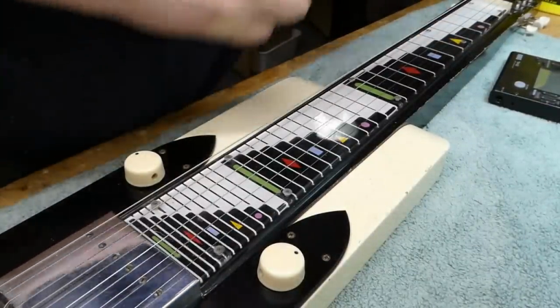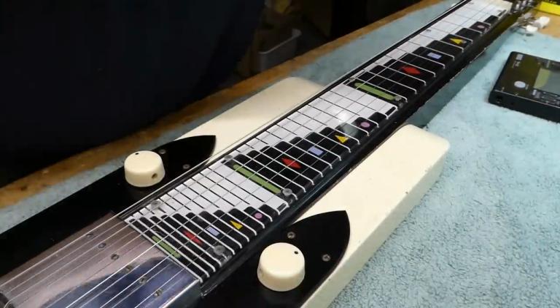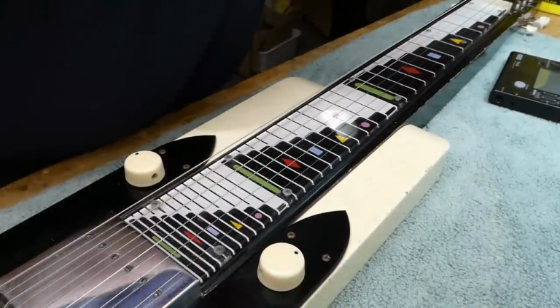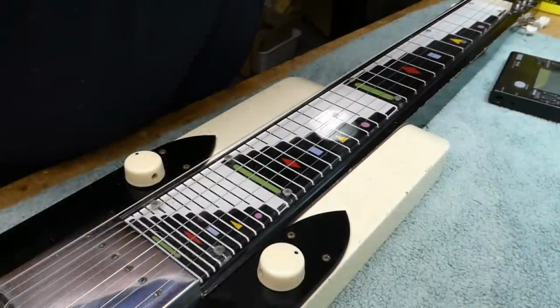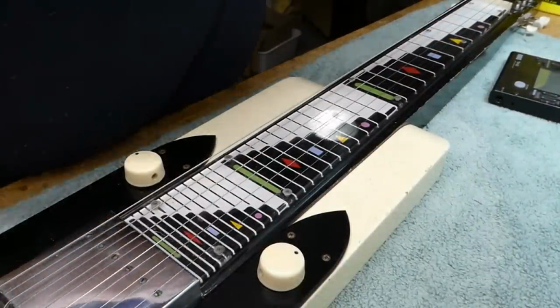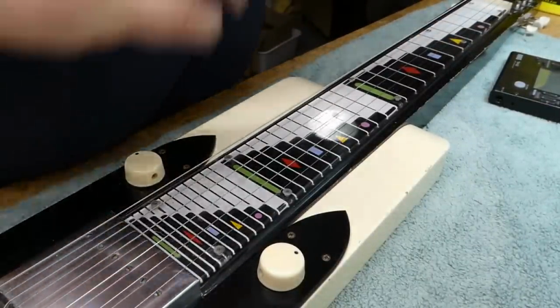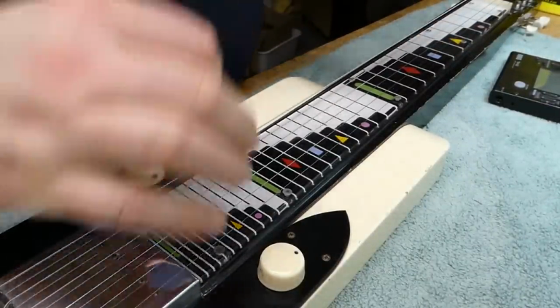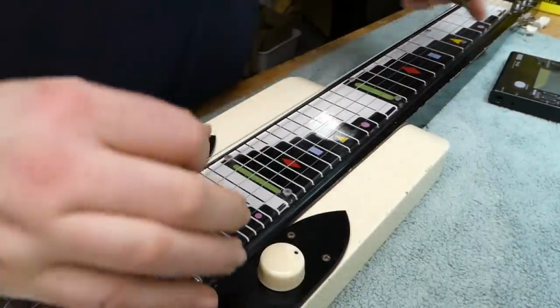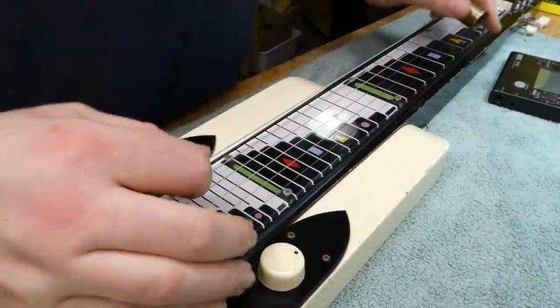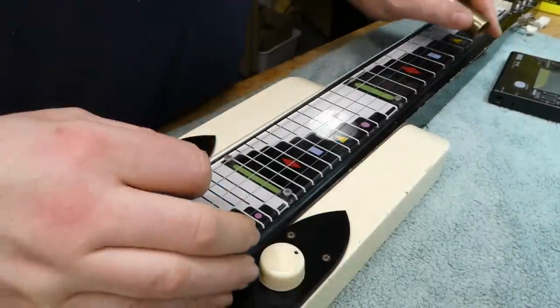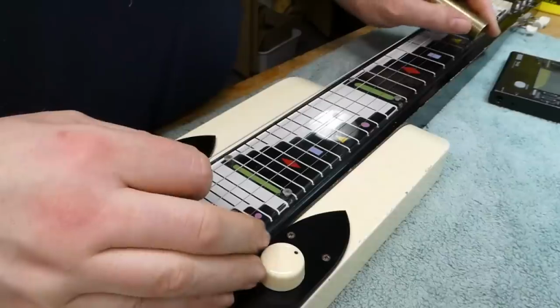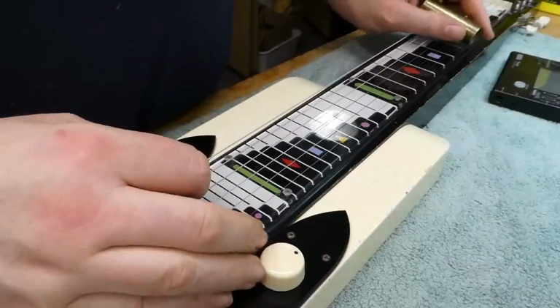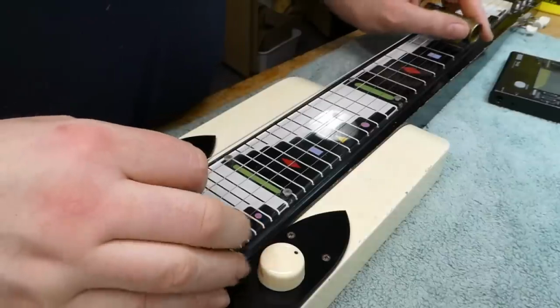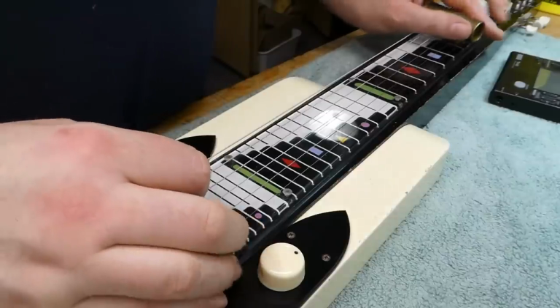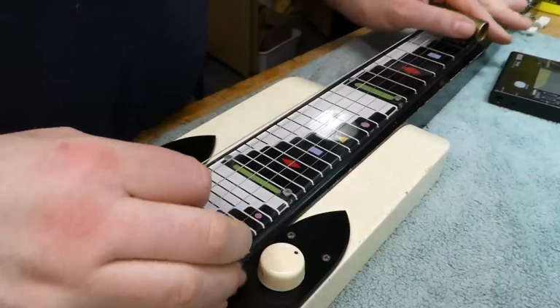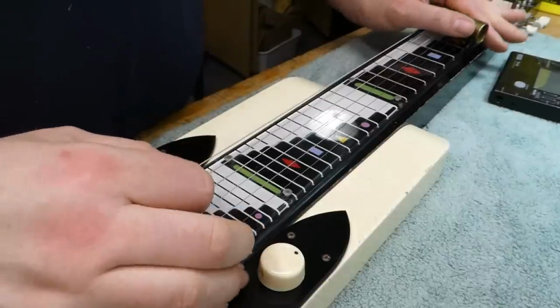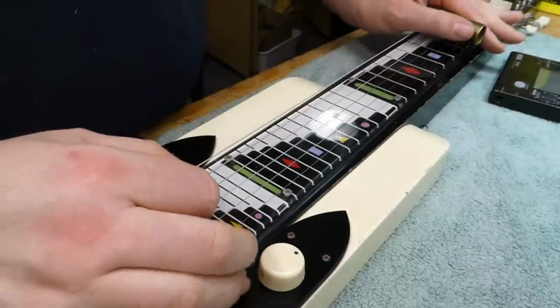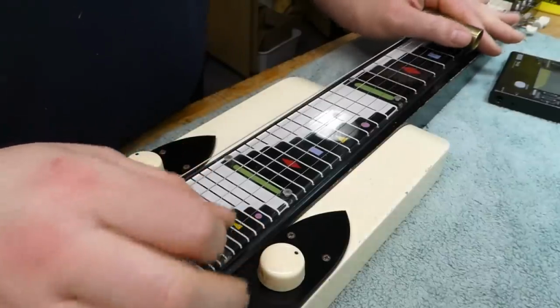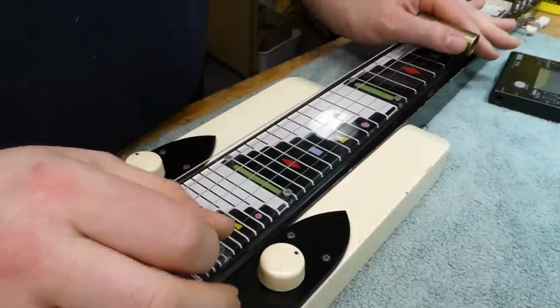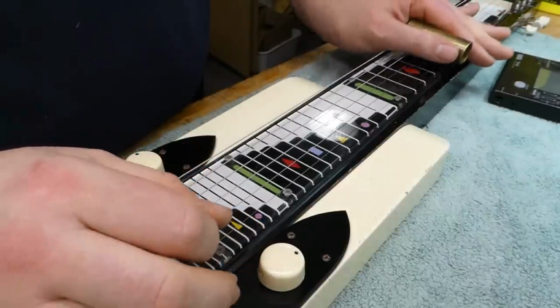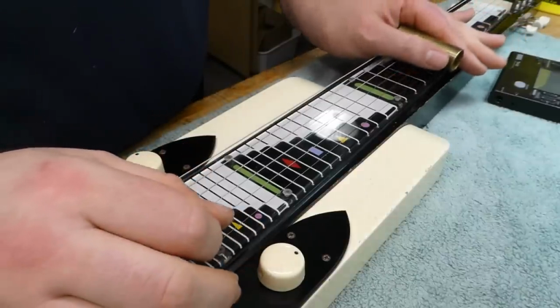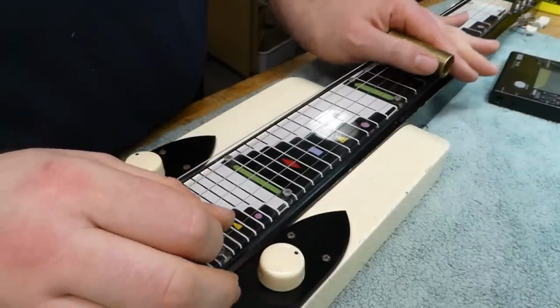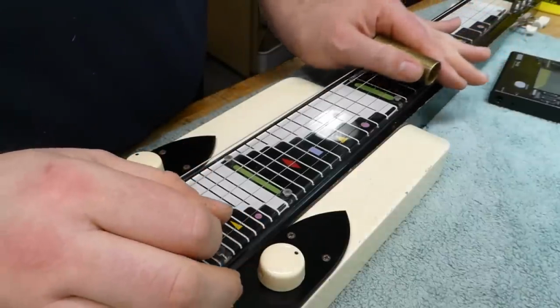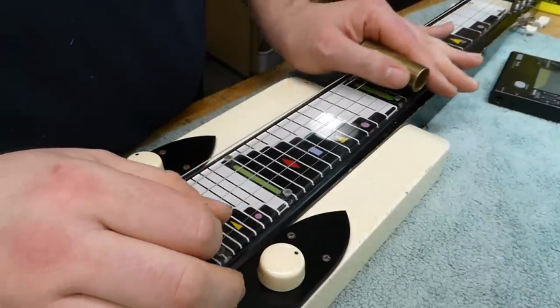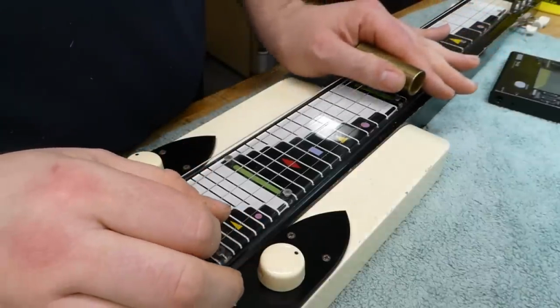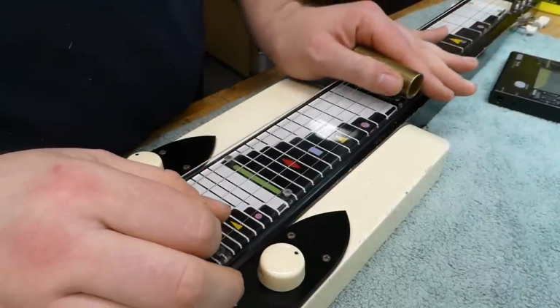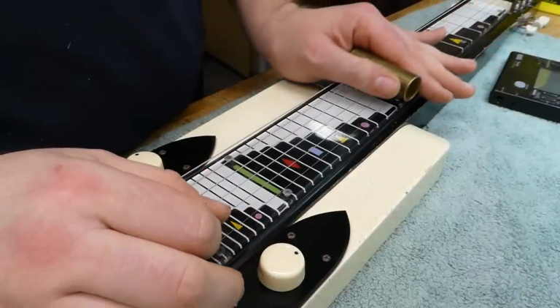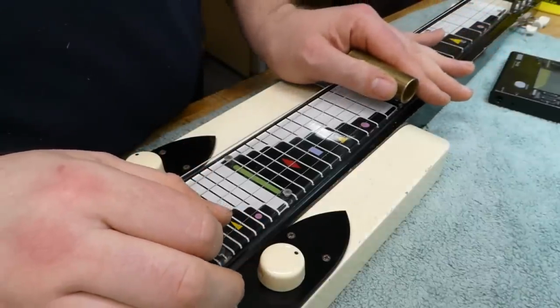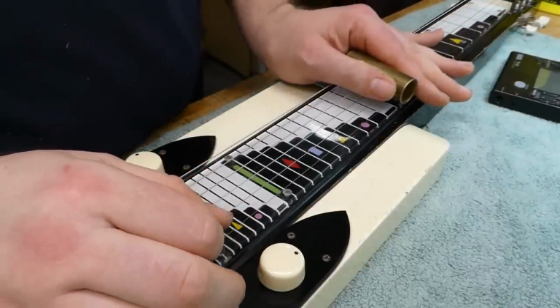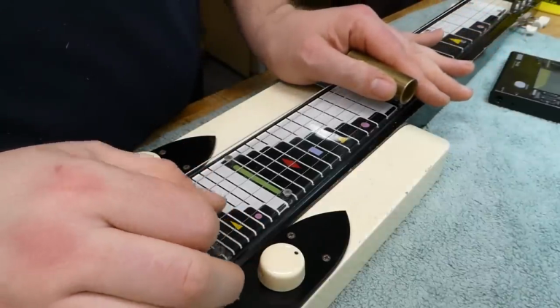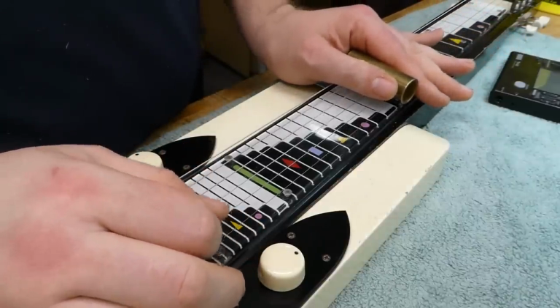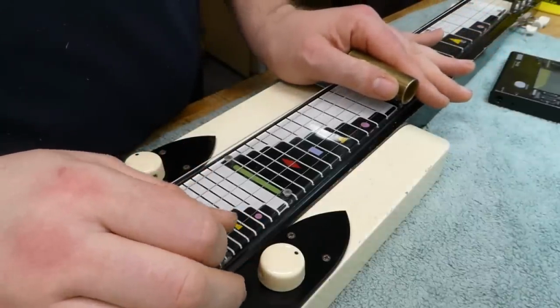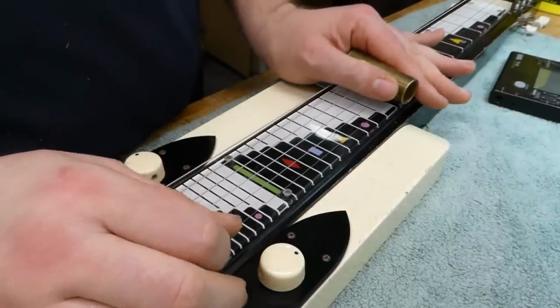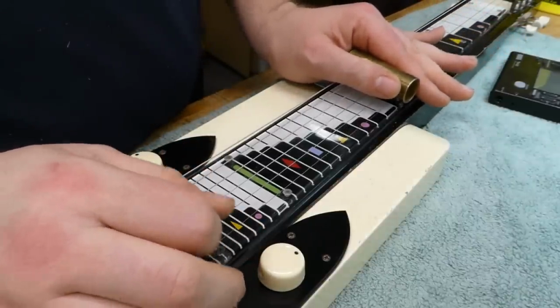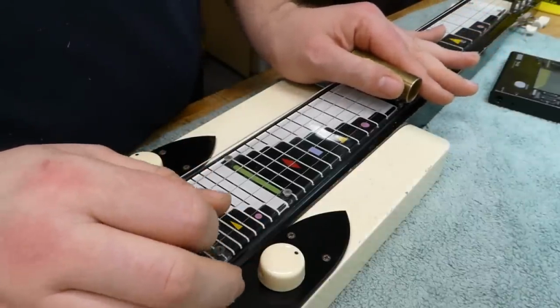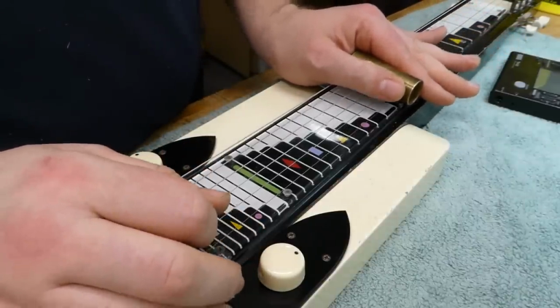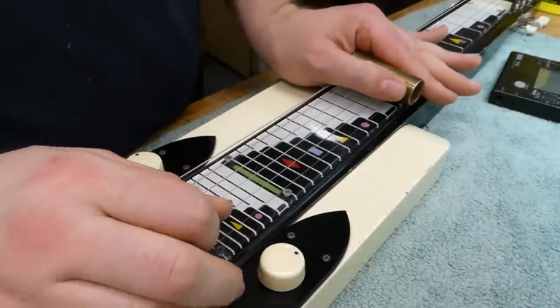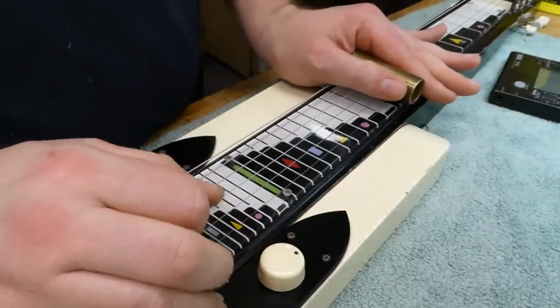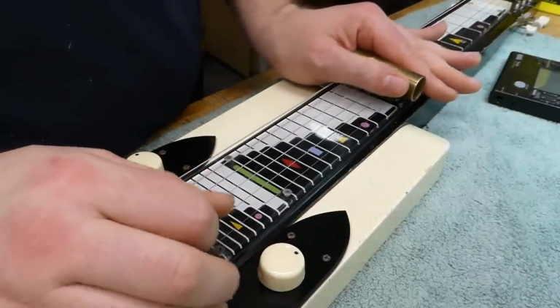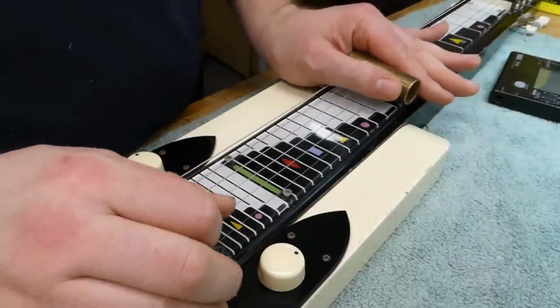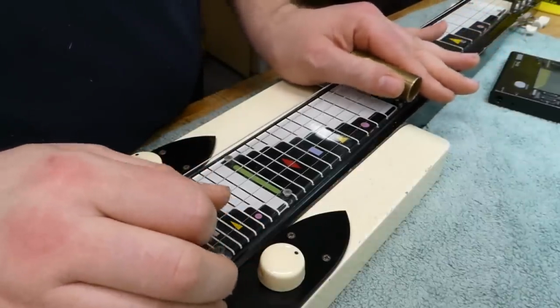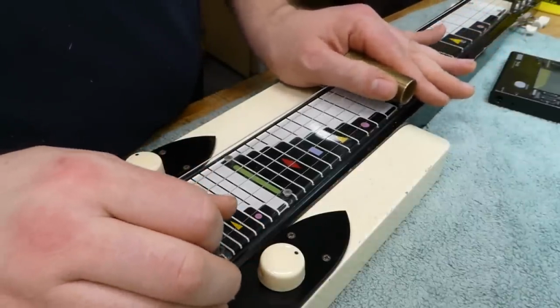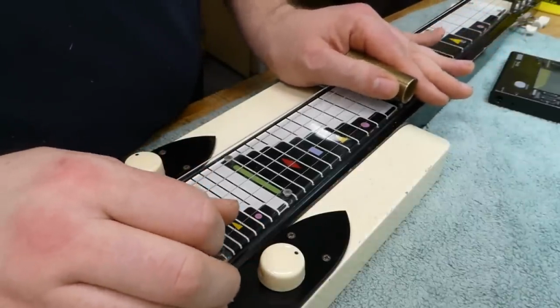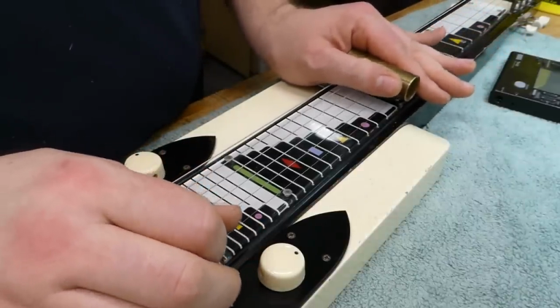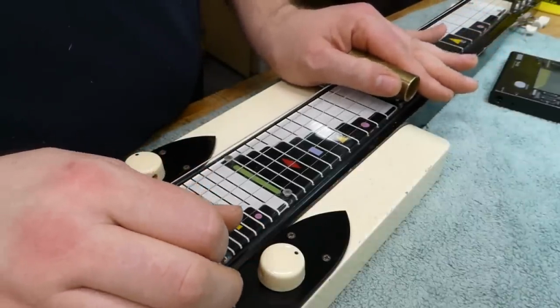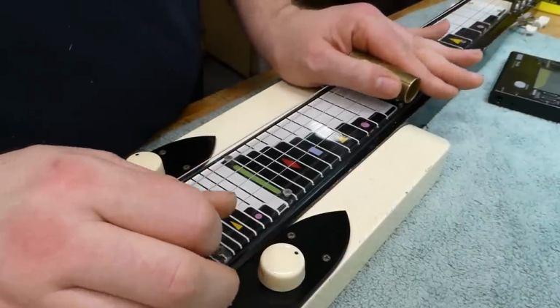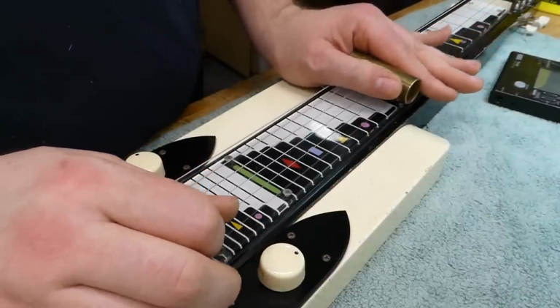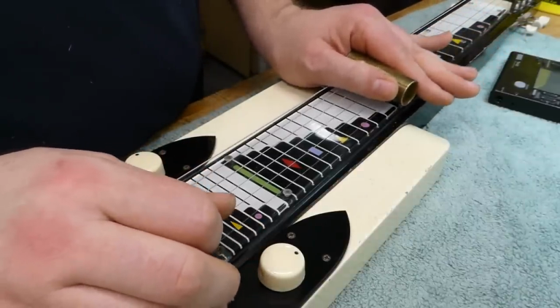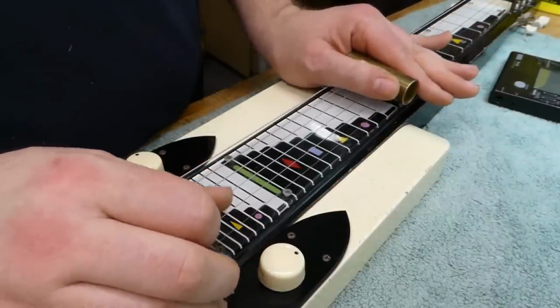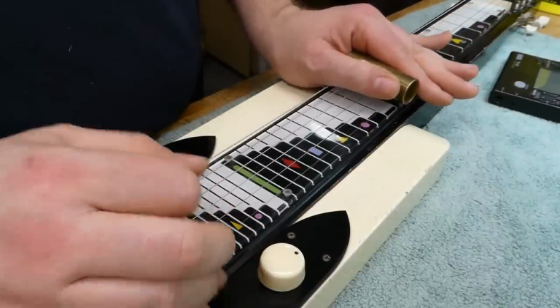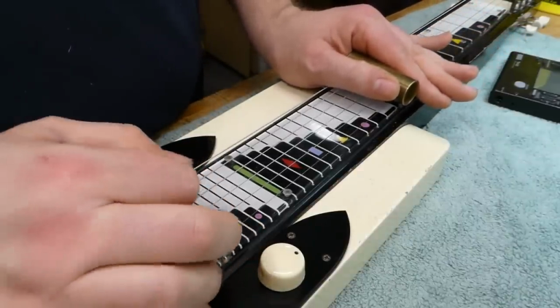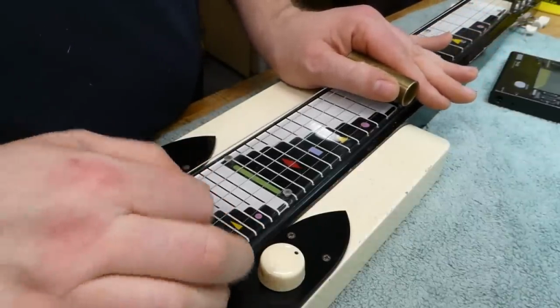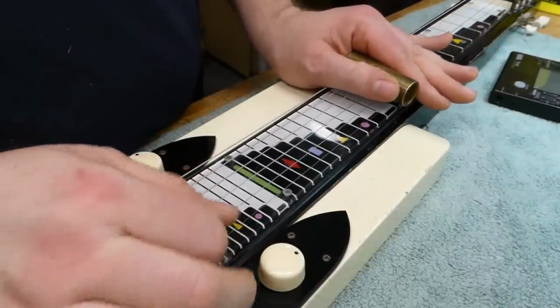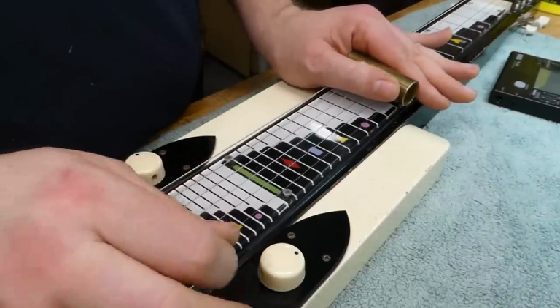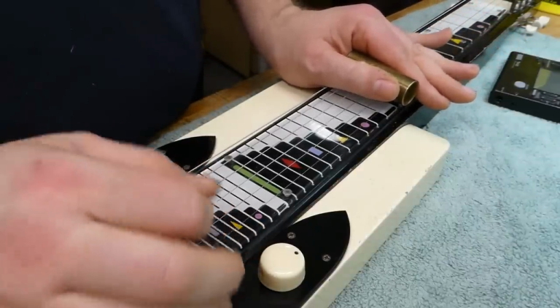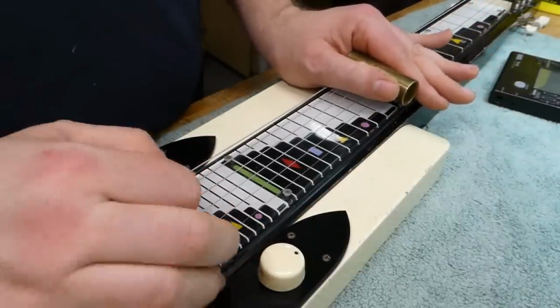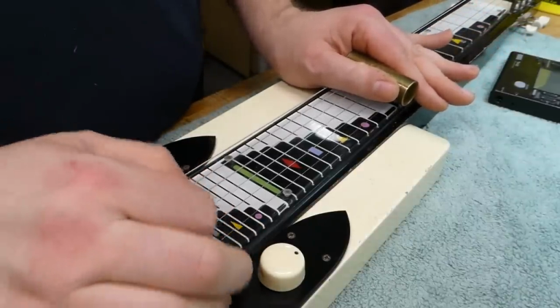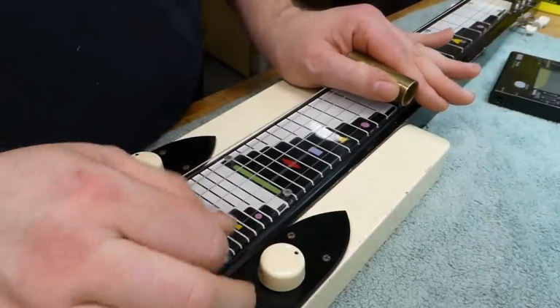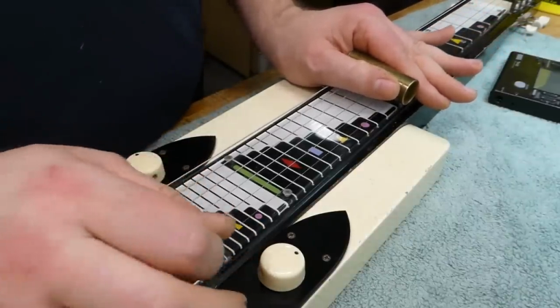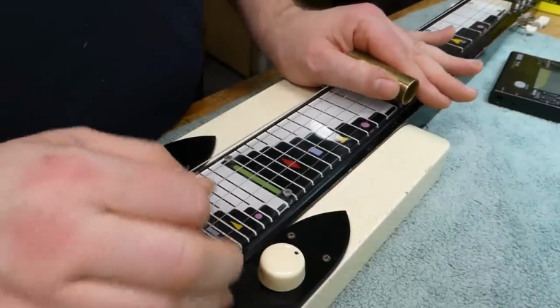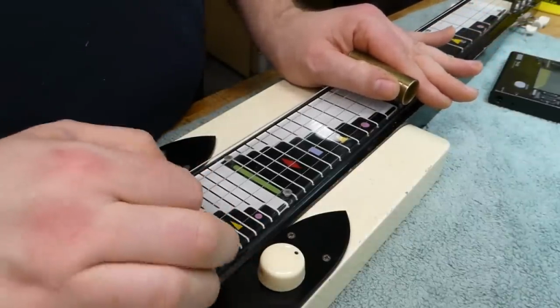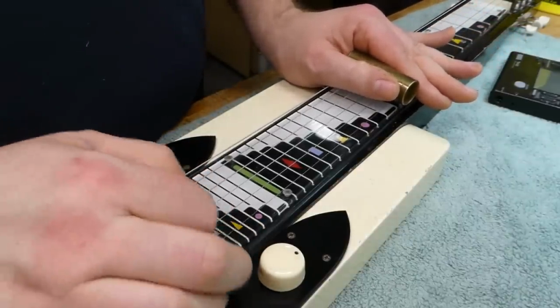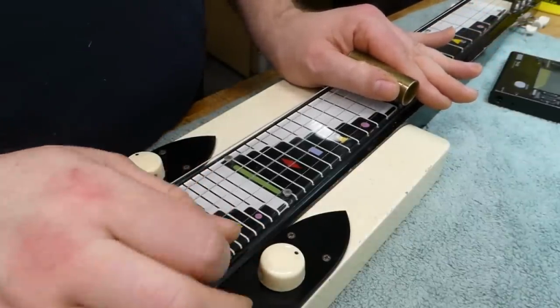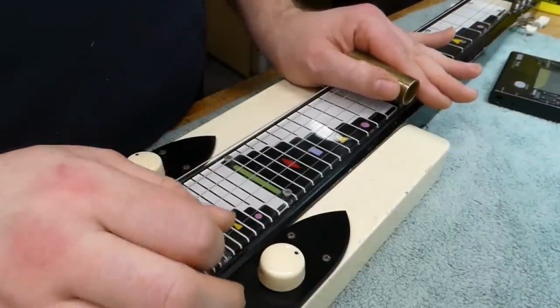One day I'll take some time and investigate how to play one of these. It's a lot quieter now in terms of electronics buzz.